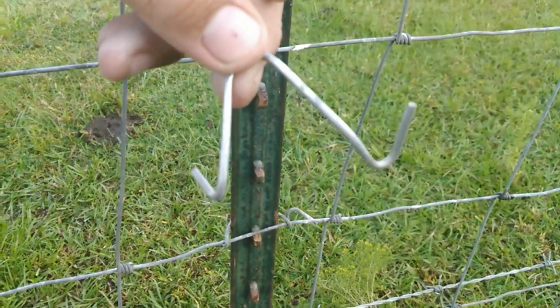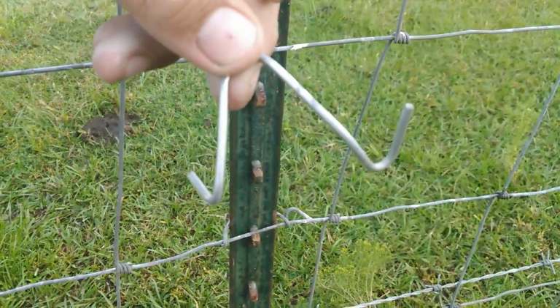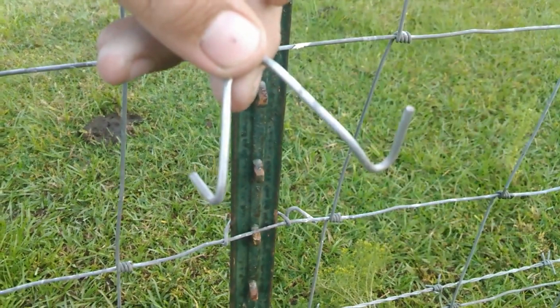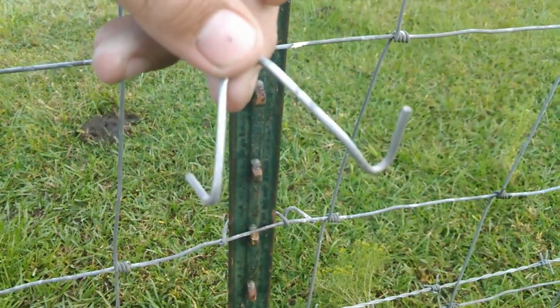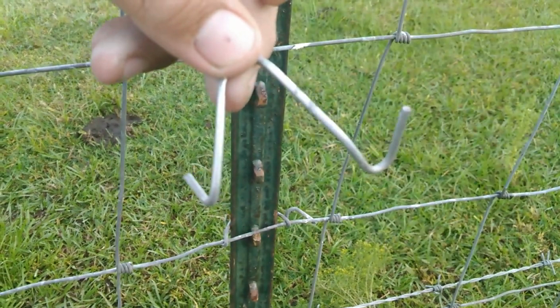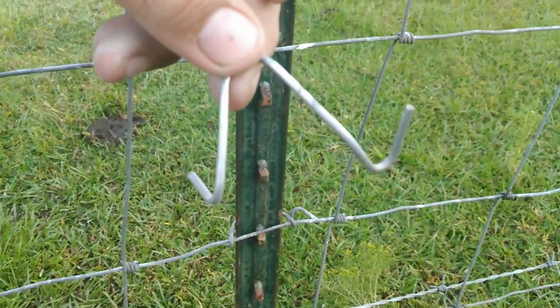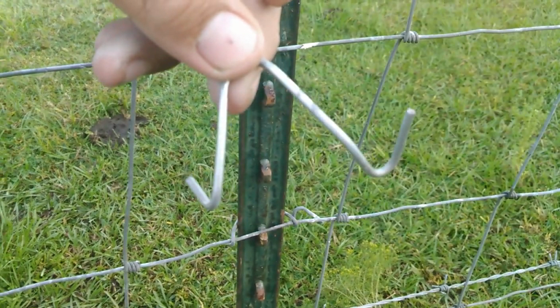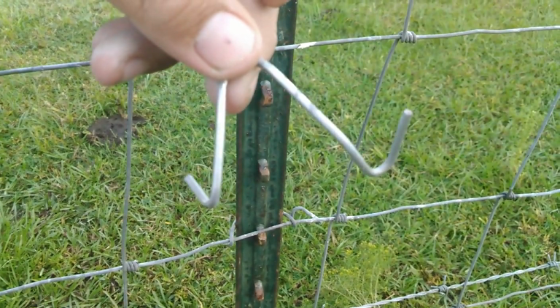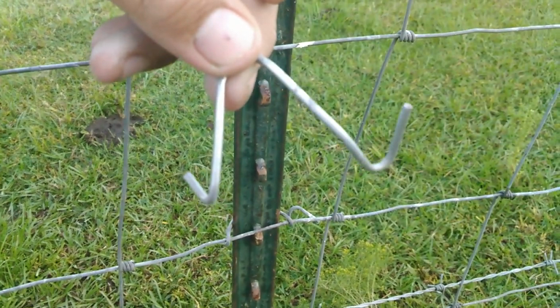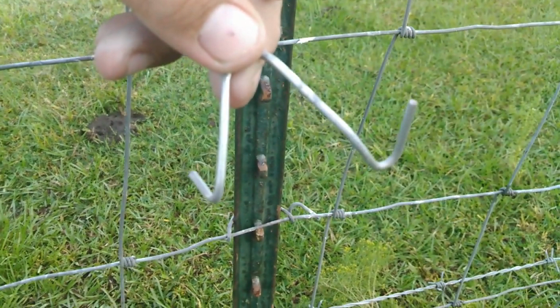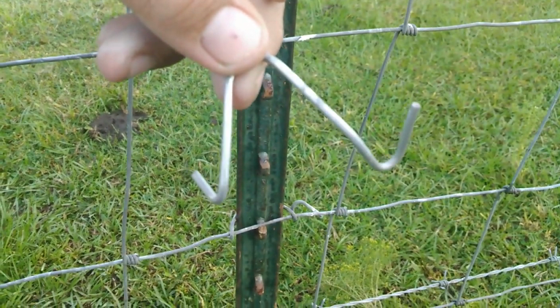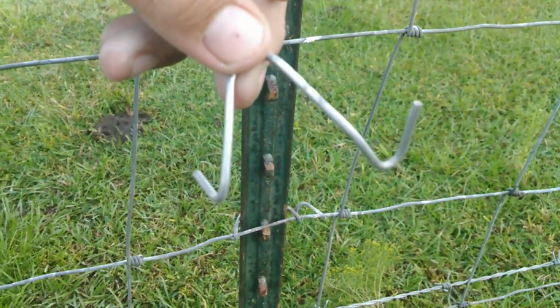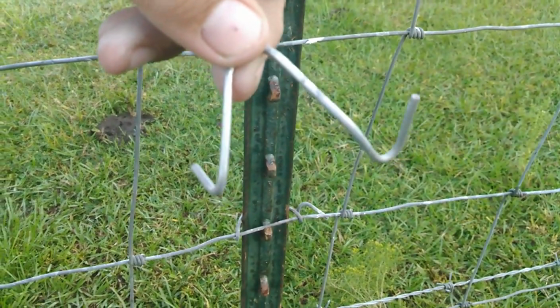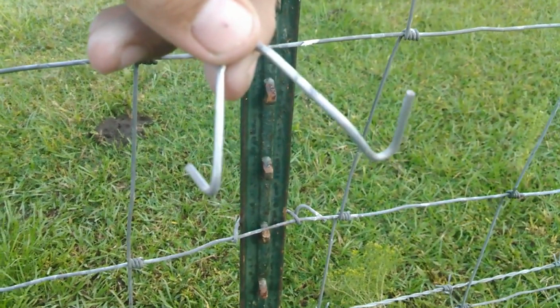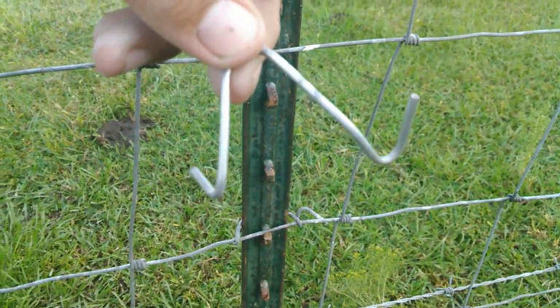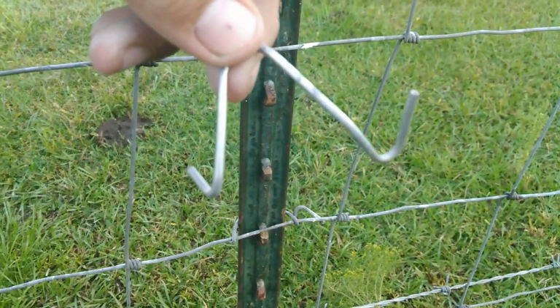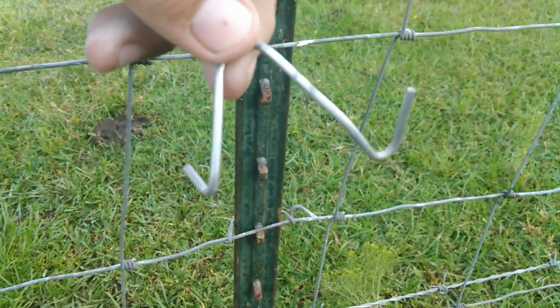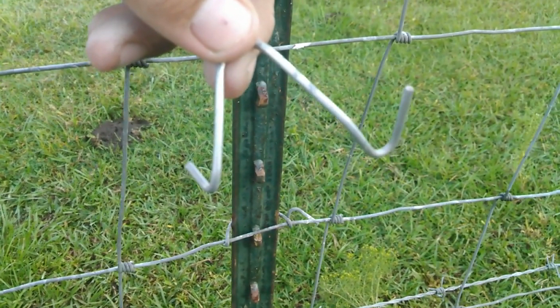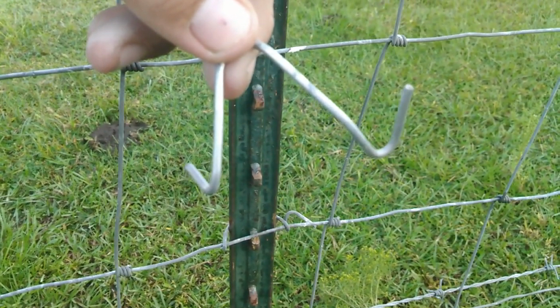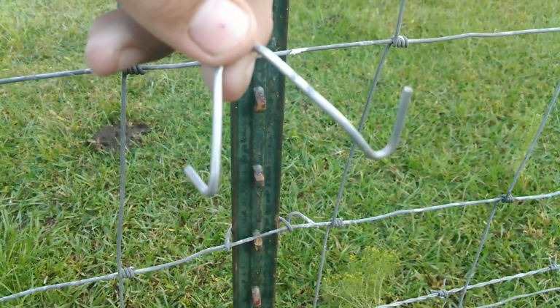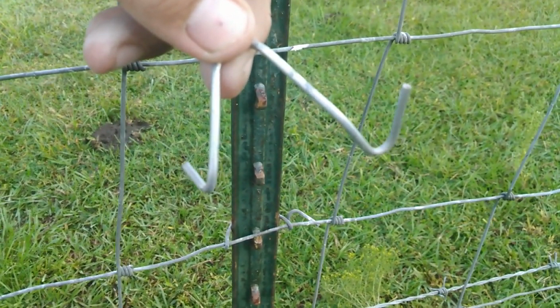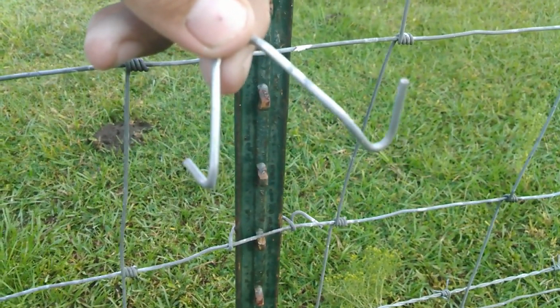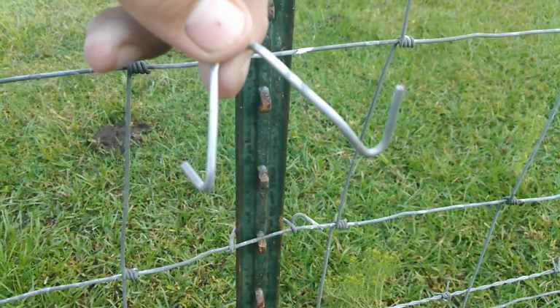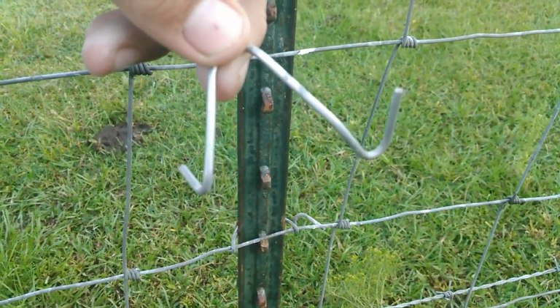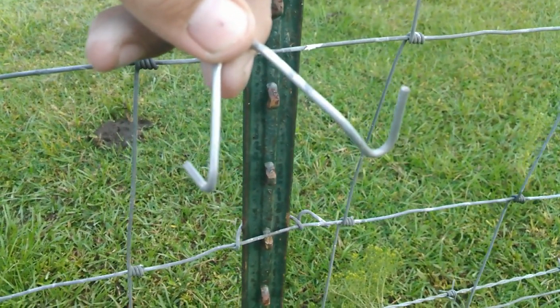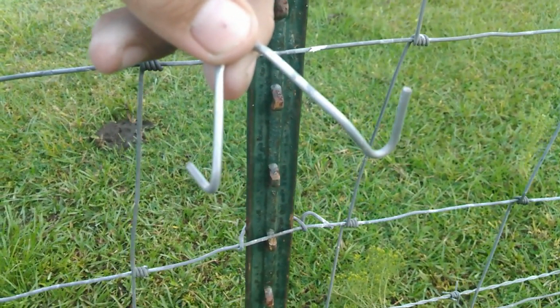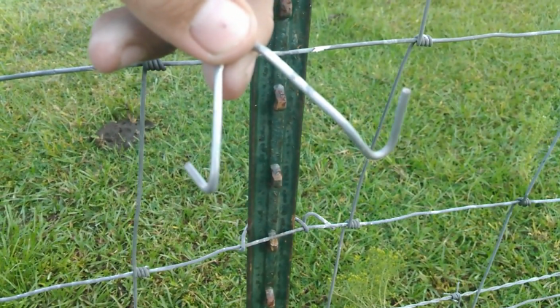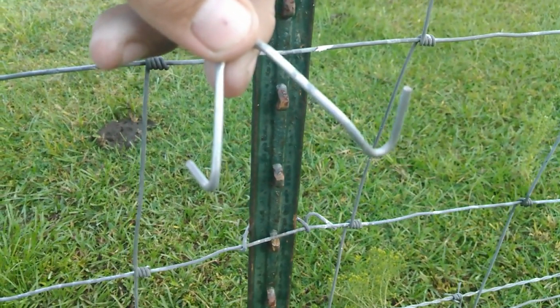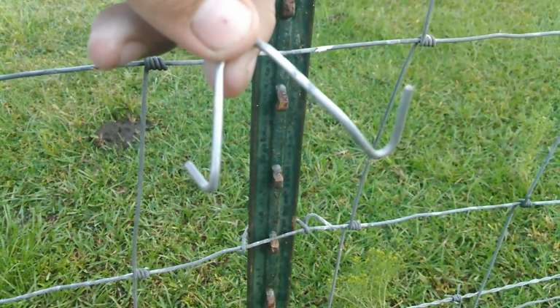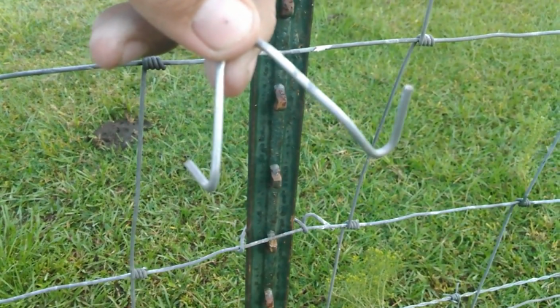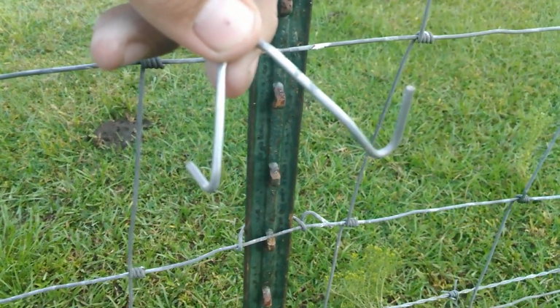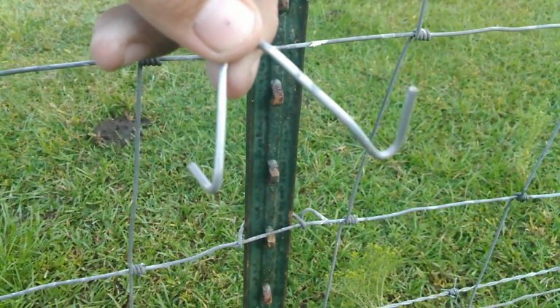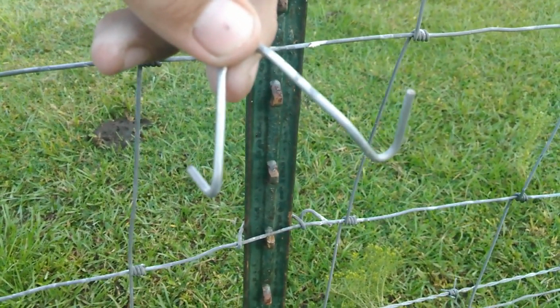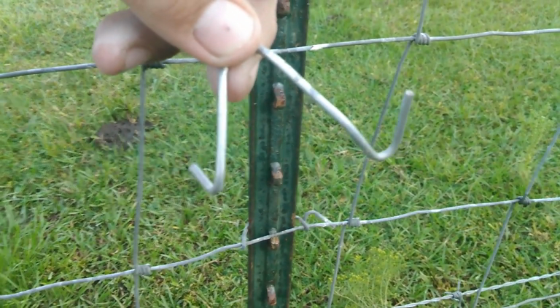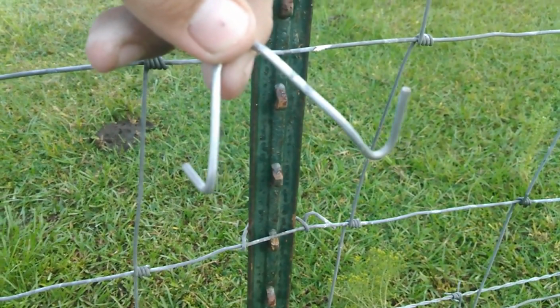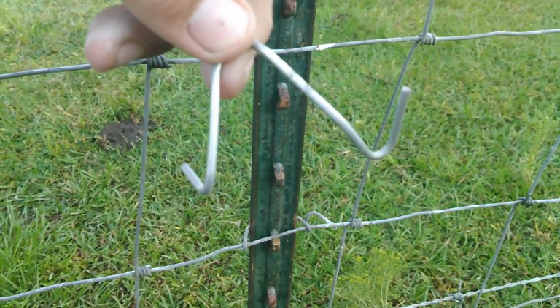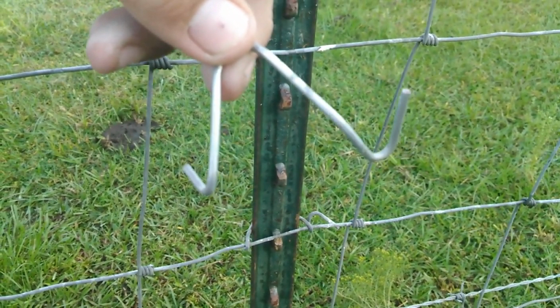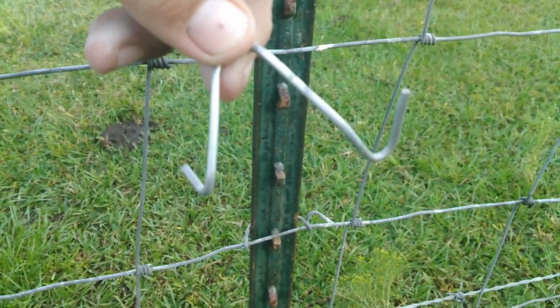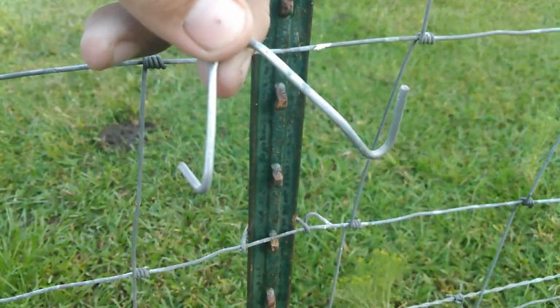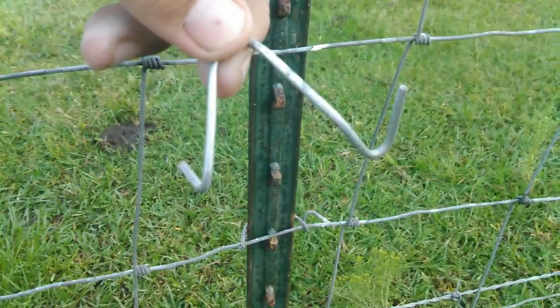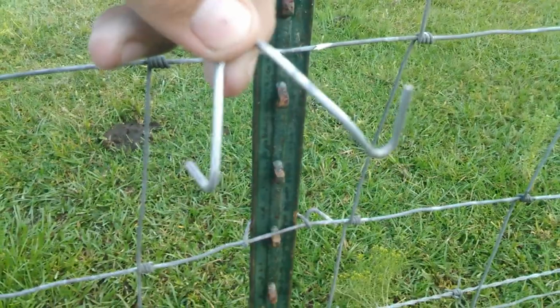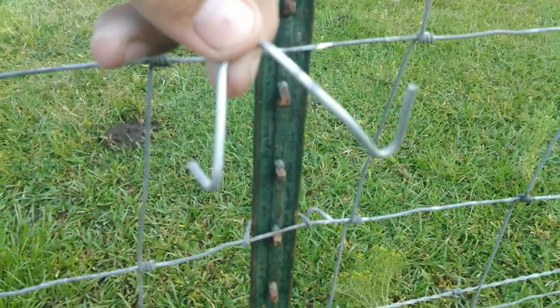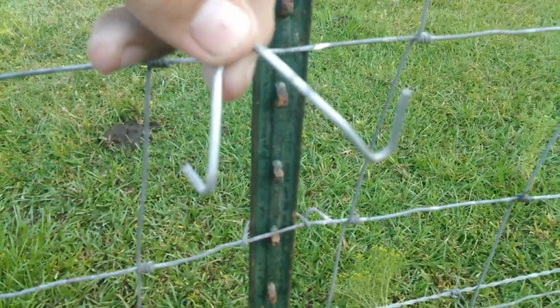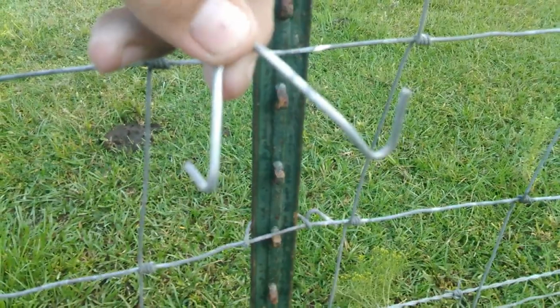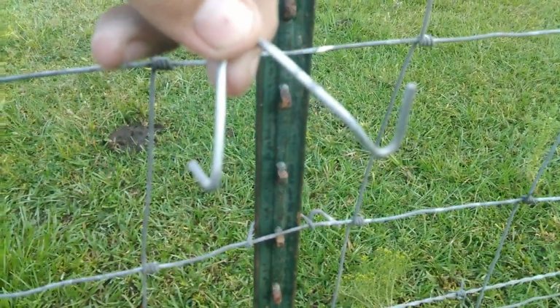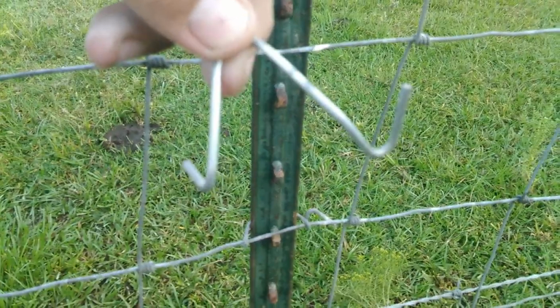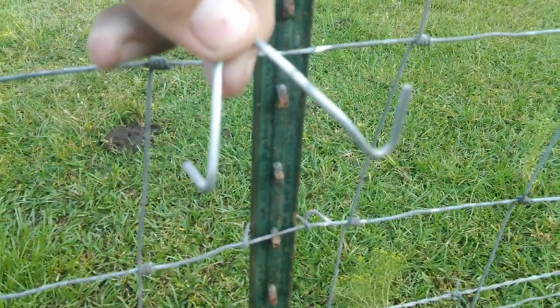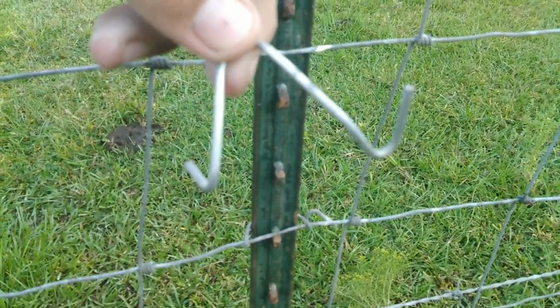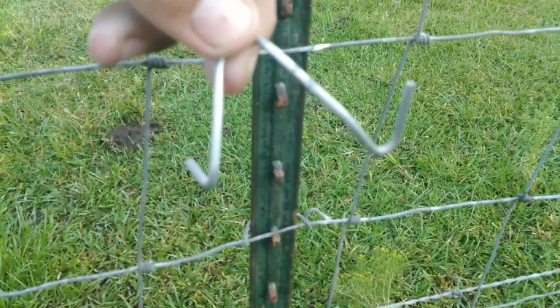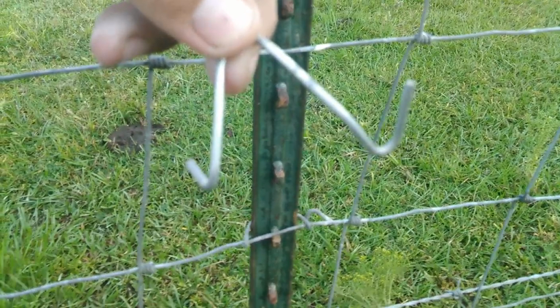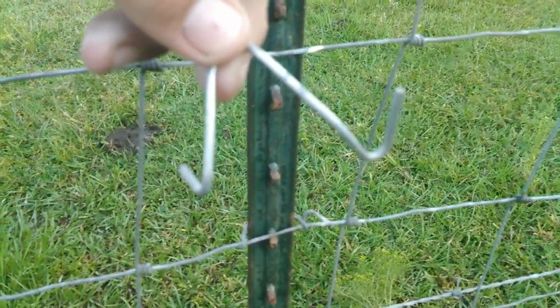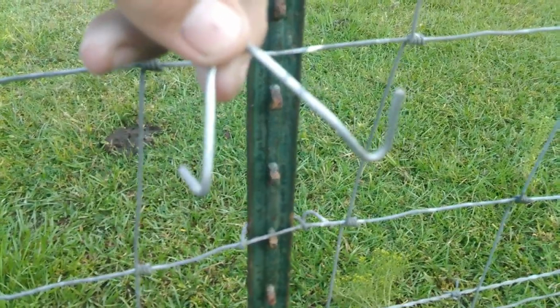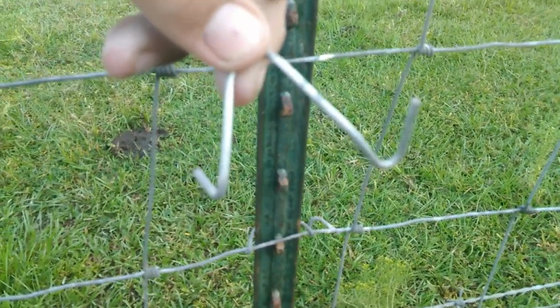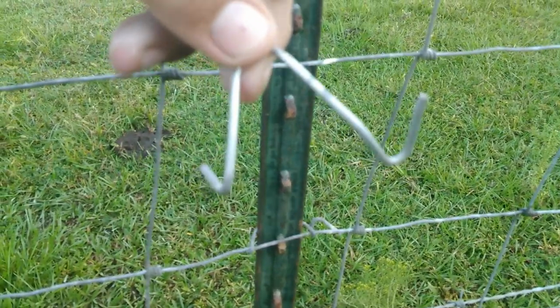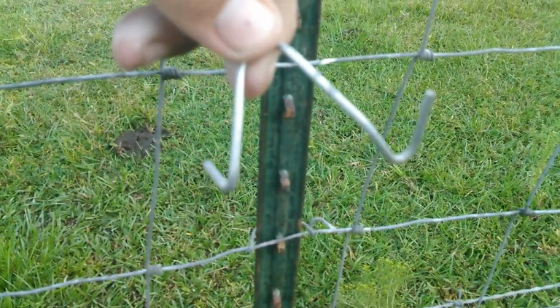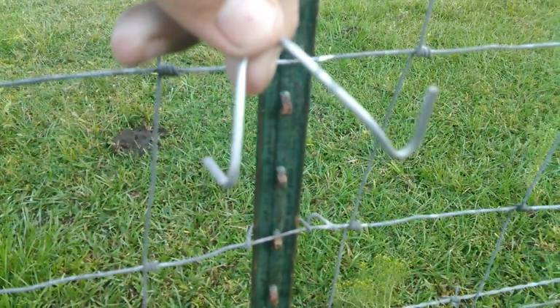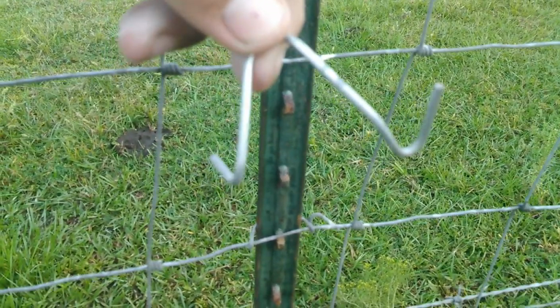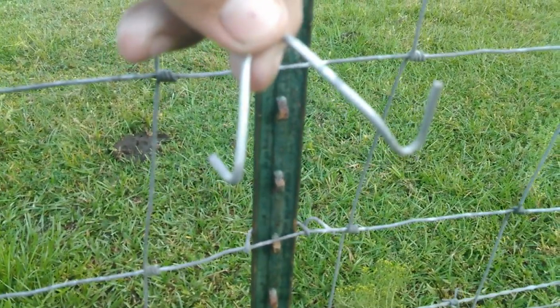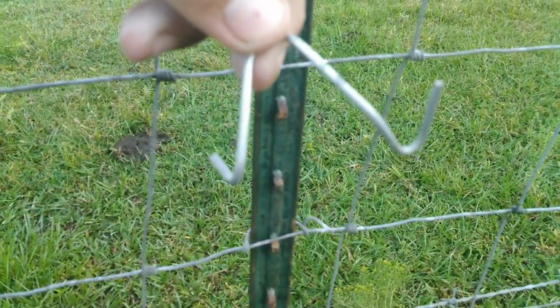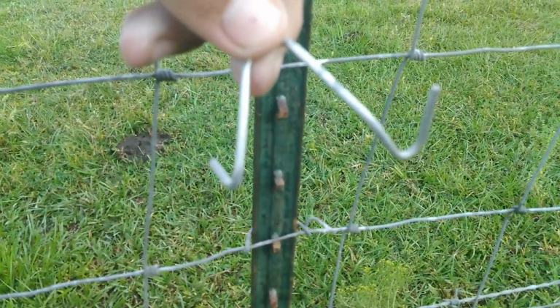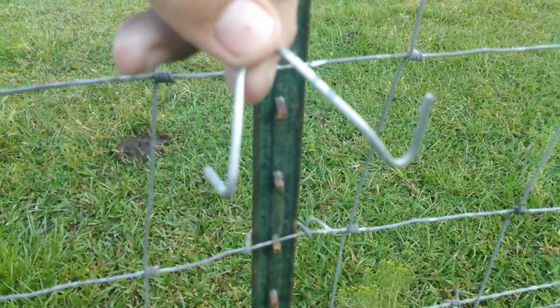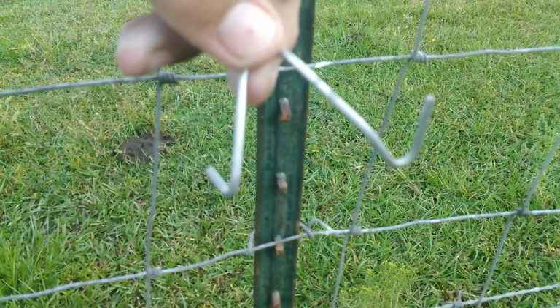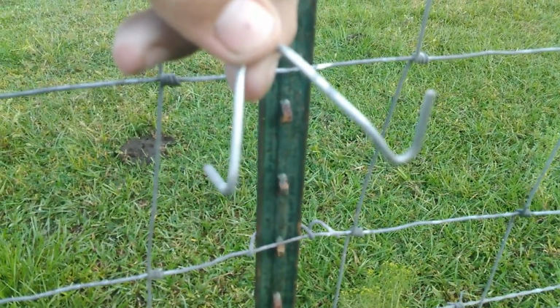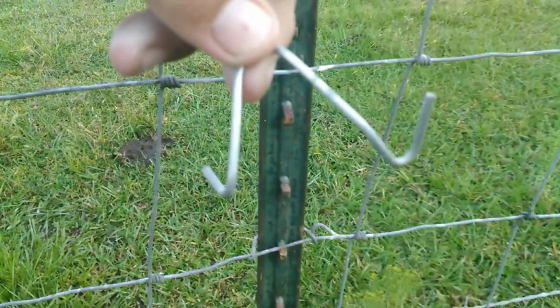Hey guys, I know I already have a video on how to install a T-Post clip, but since it's my most popular video, I thought I'd remake it better and give more explanation.